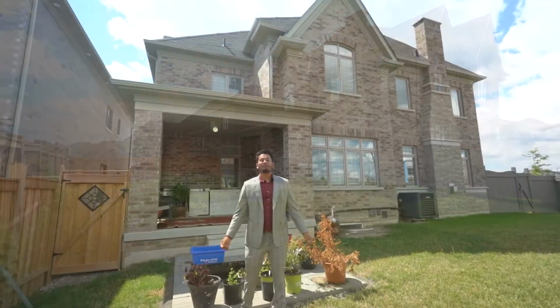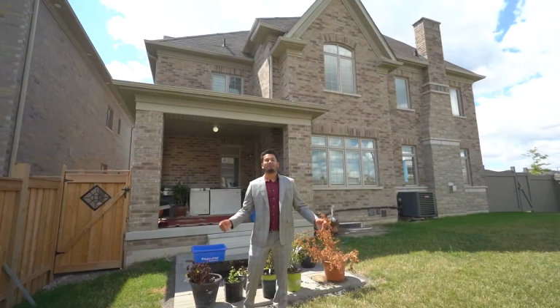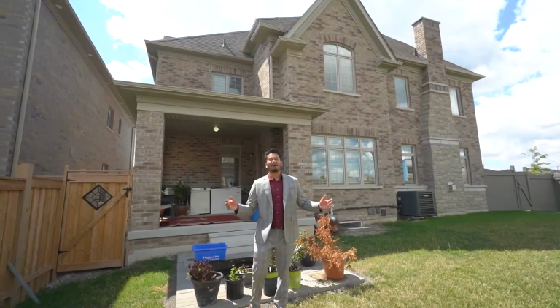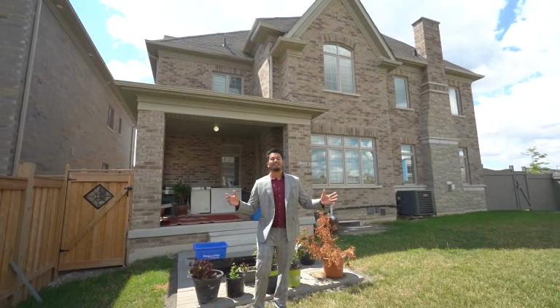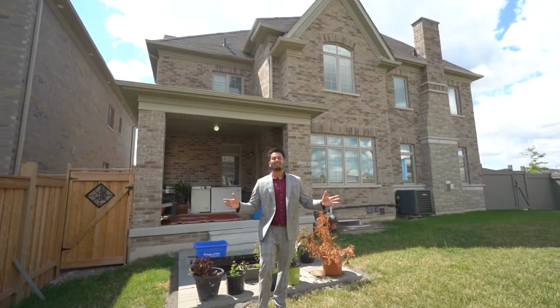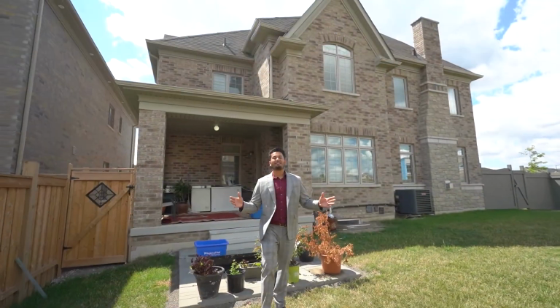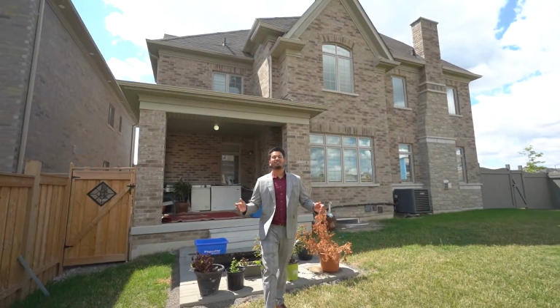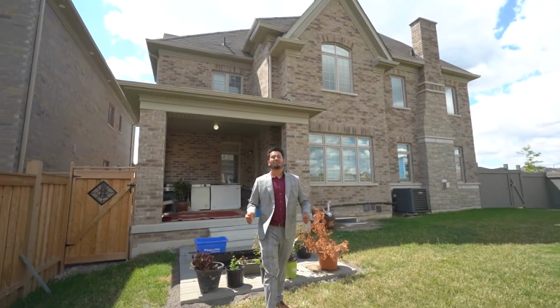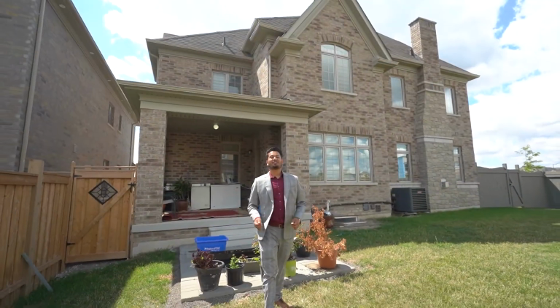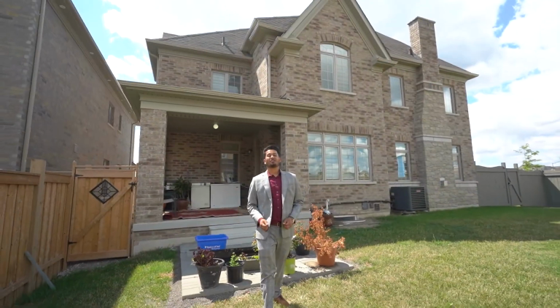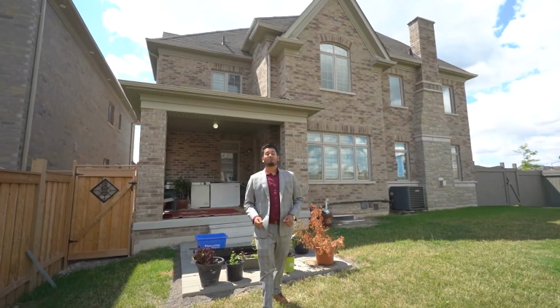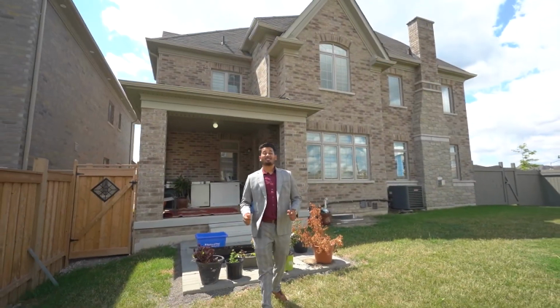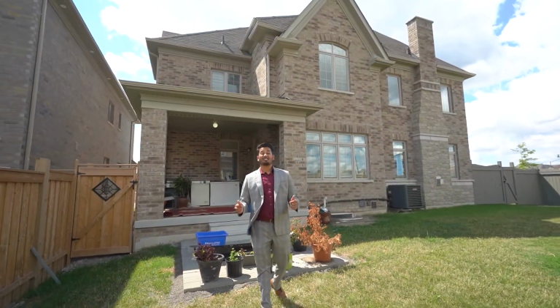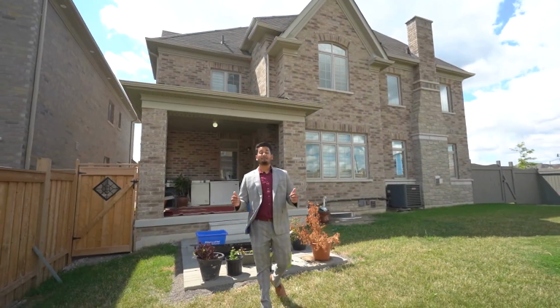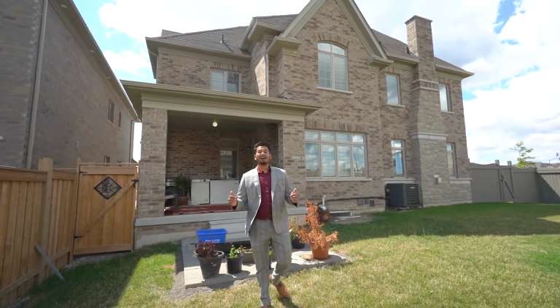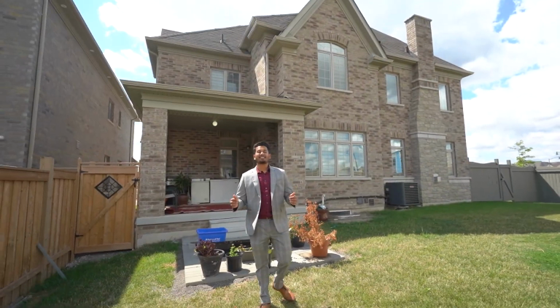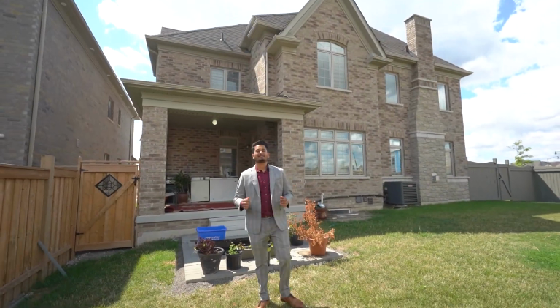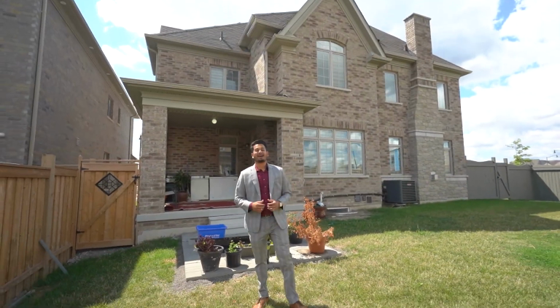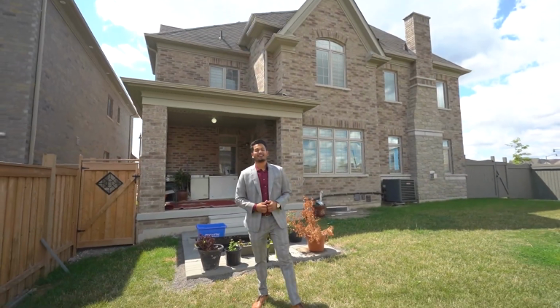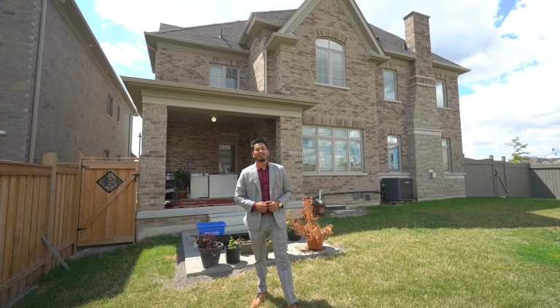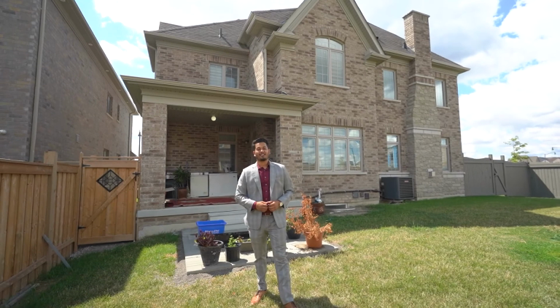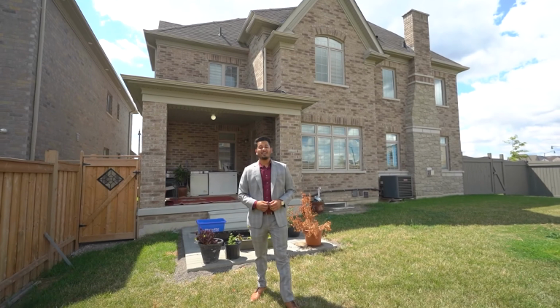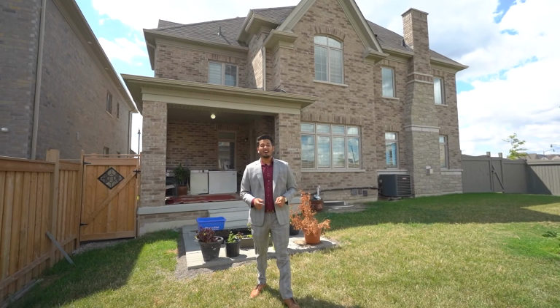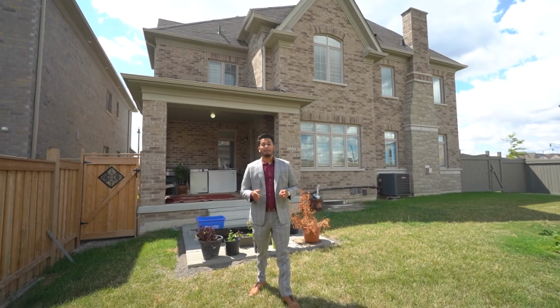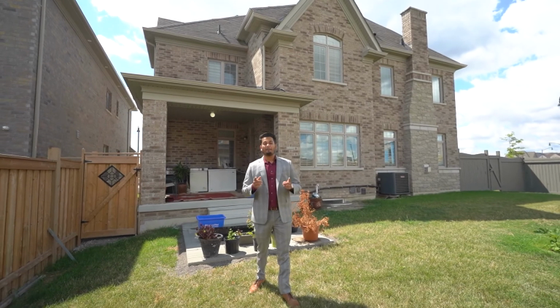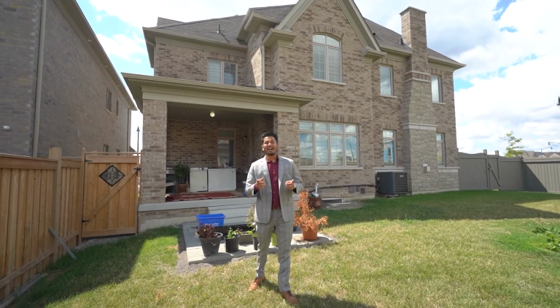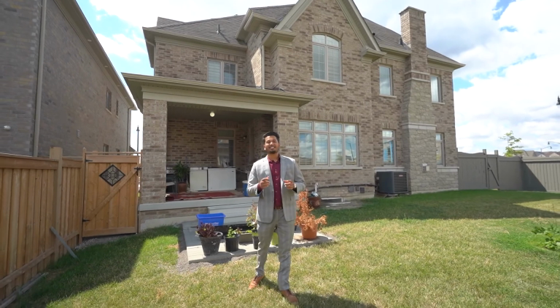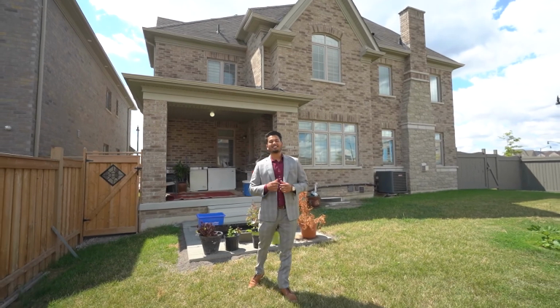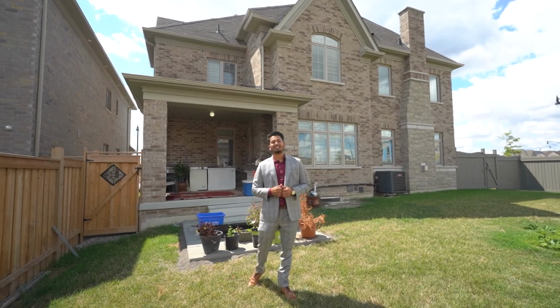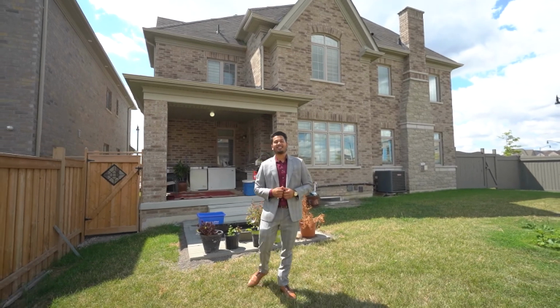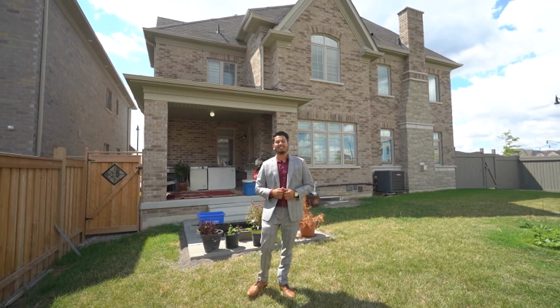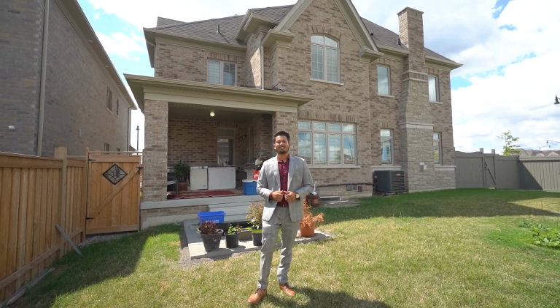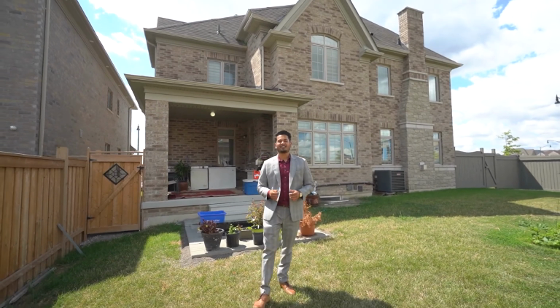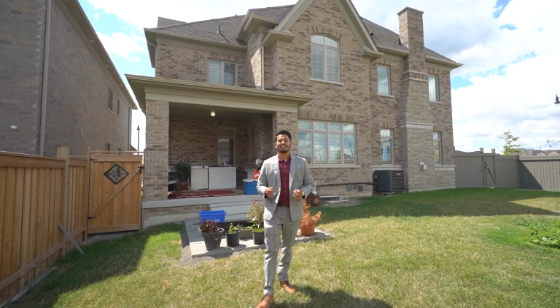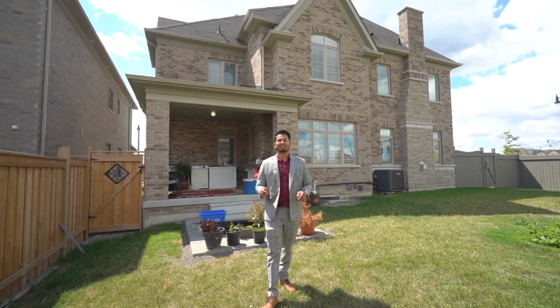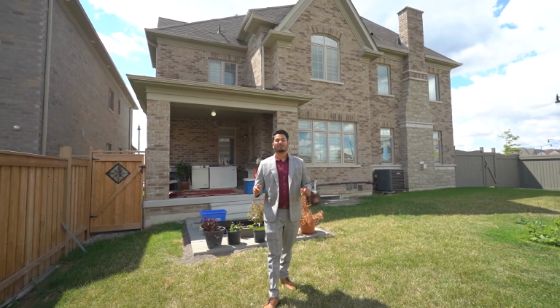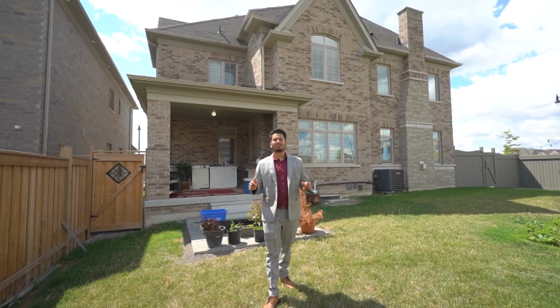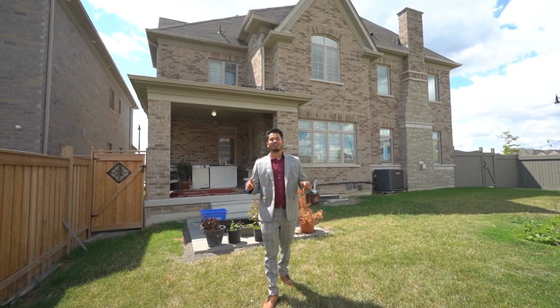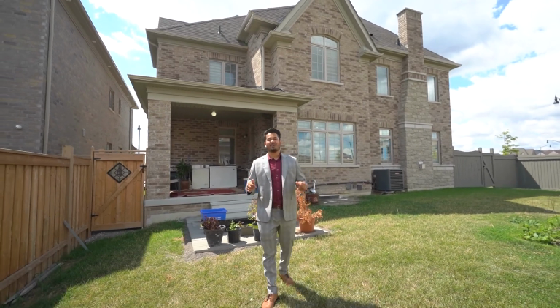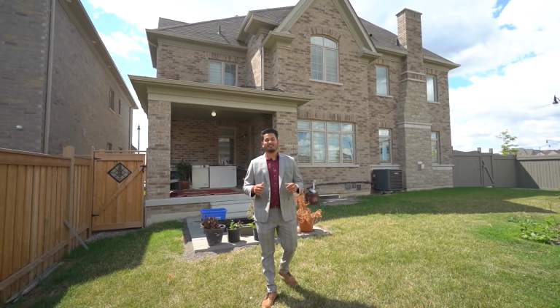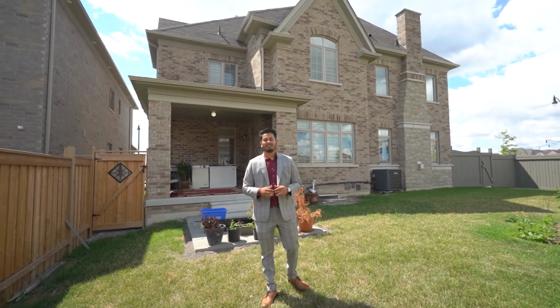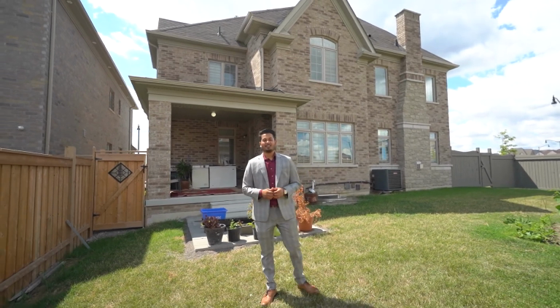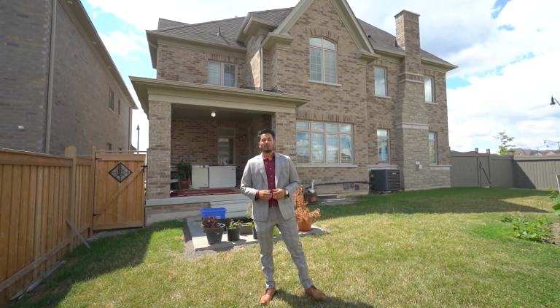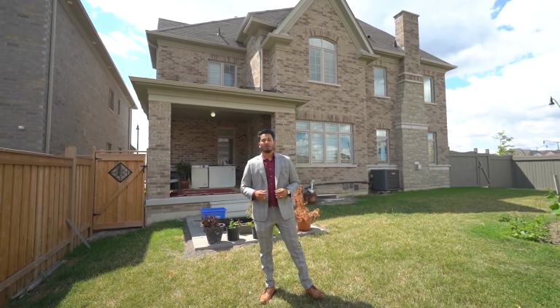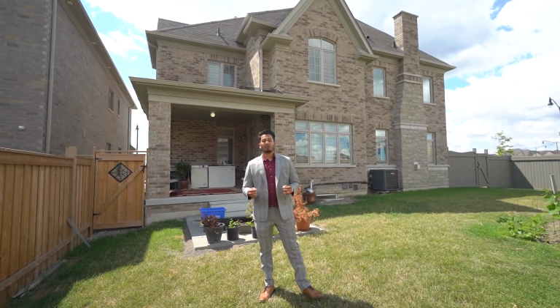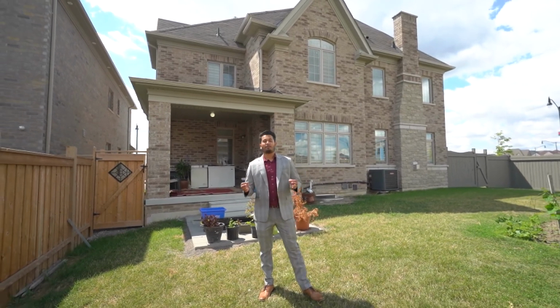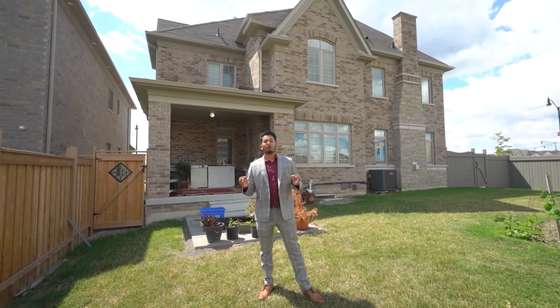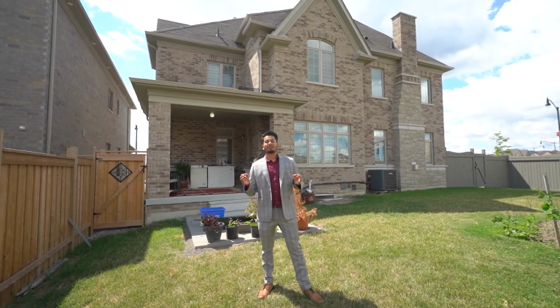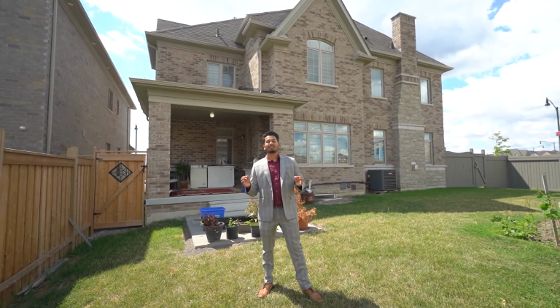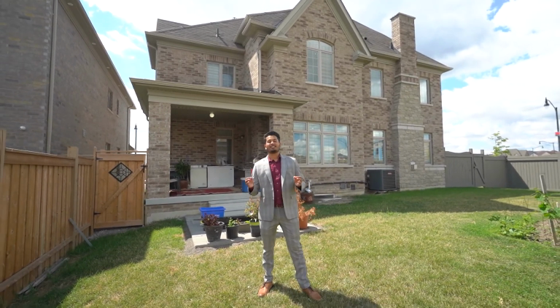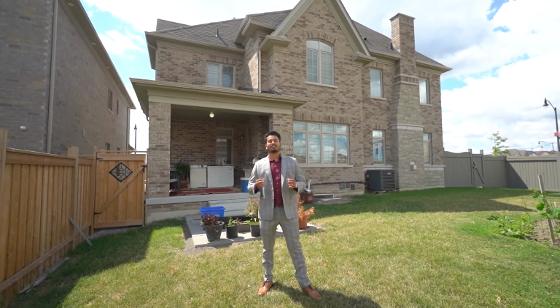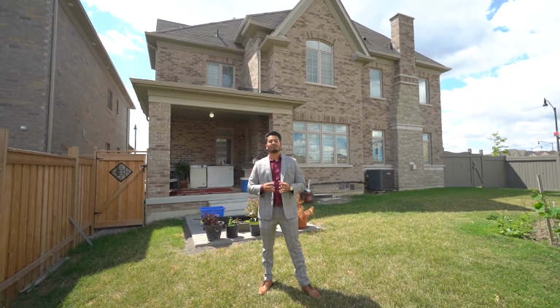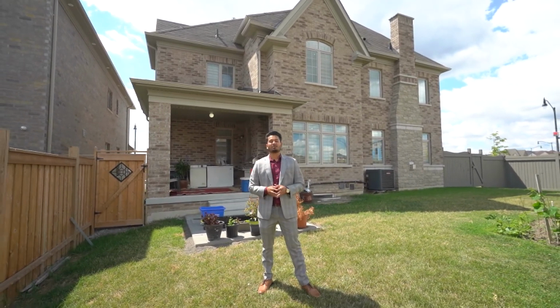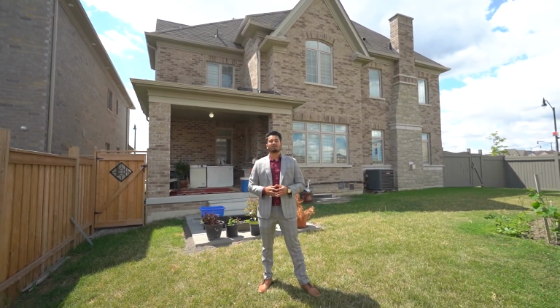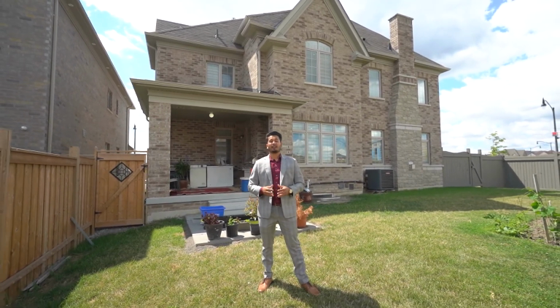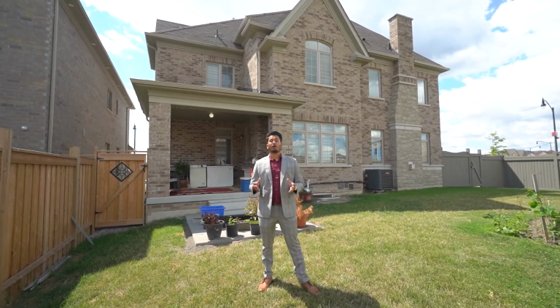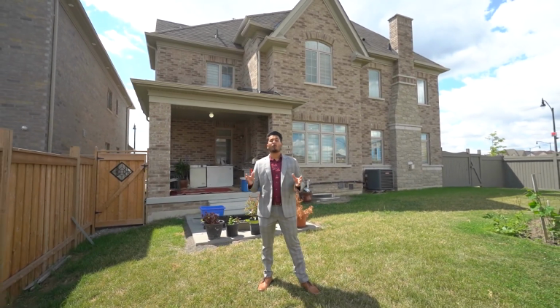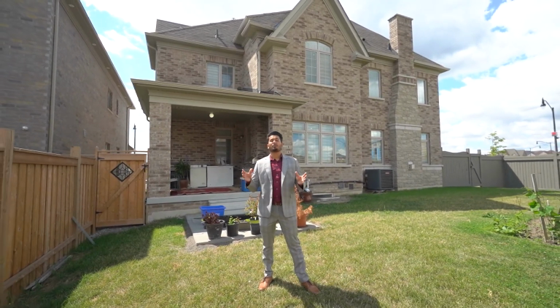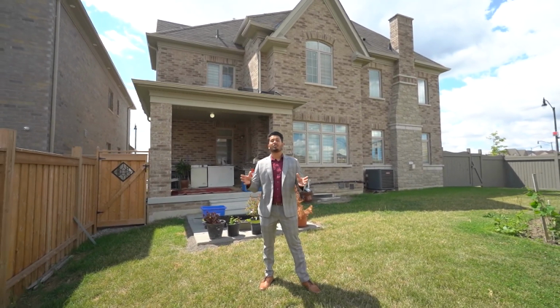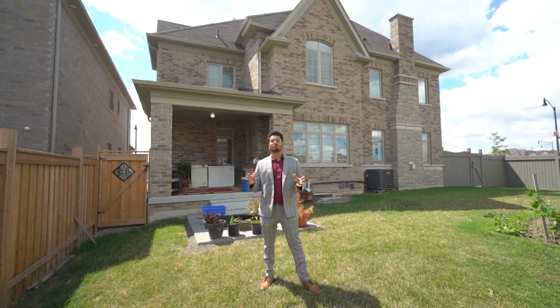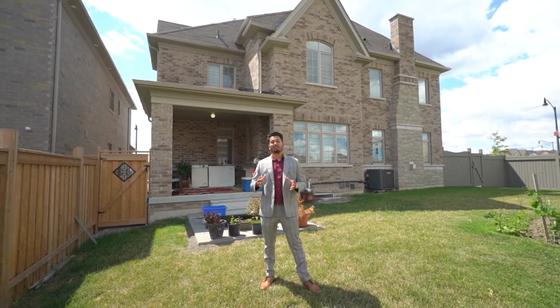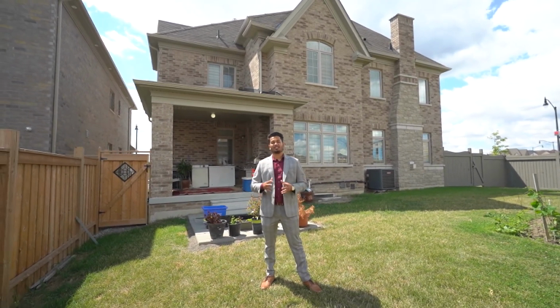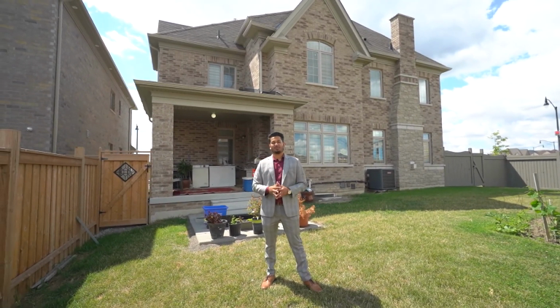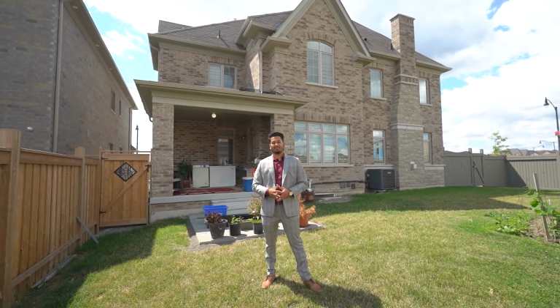My favourite feature in this home is this massive backyard — imagine entertaining your guests over here. We look forward to seeing you soon and I hope you enjoyed the tour.